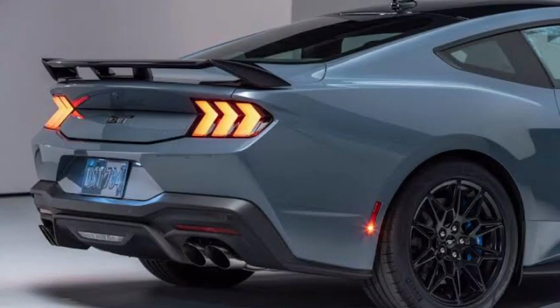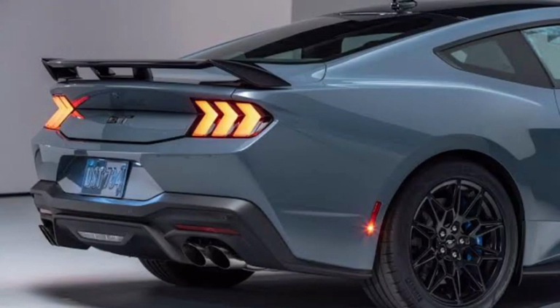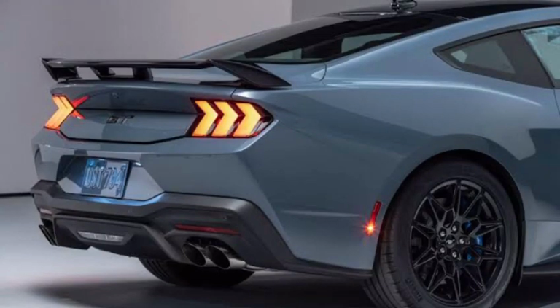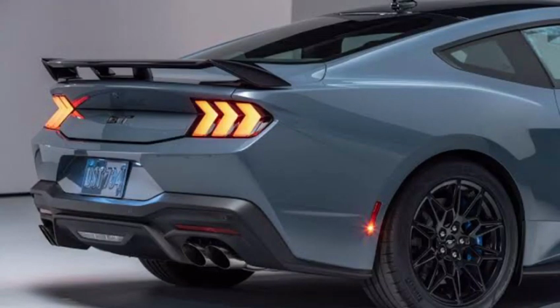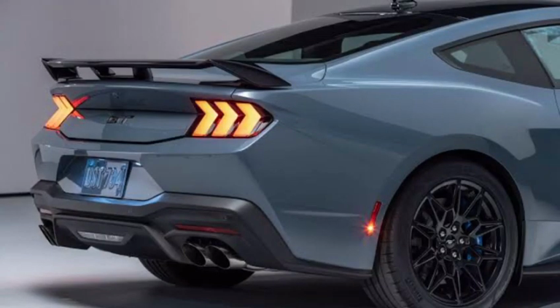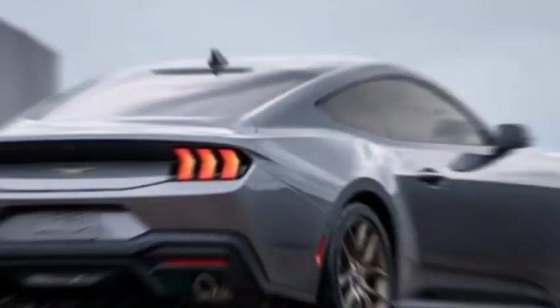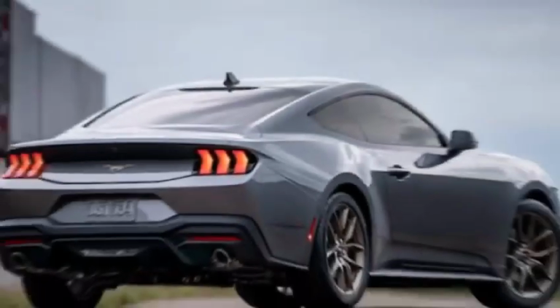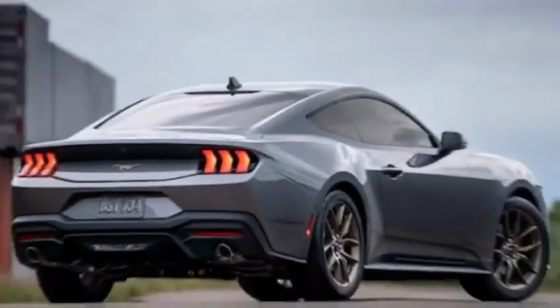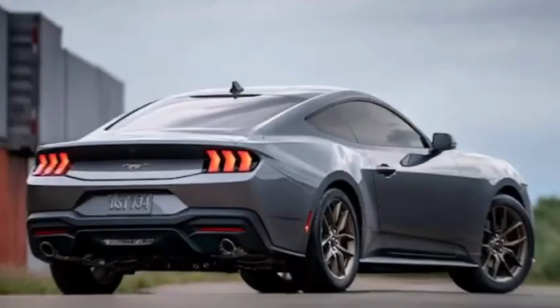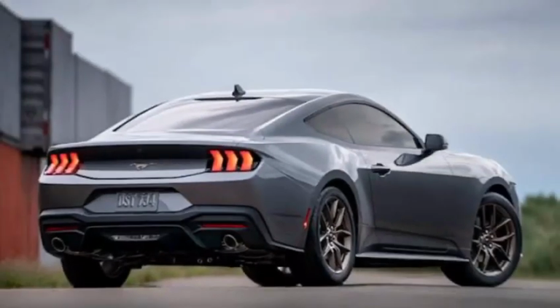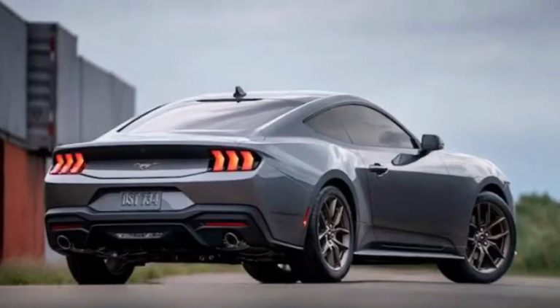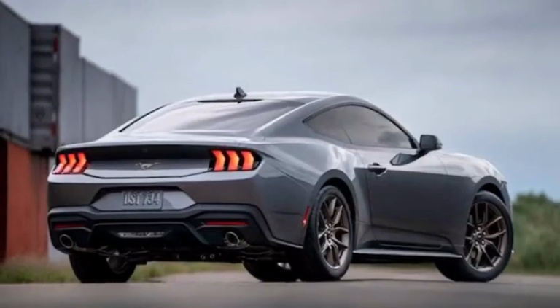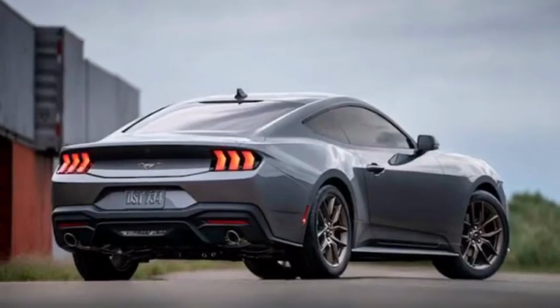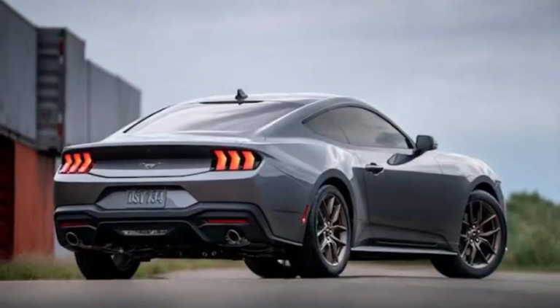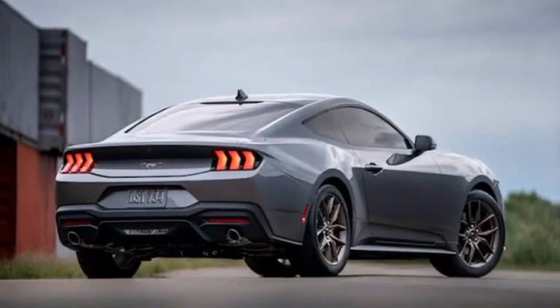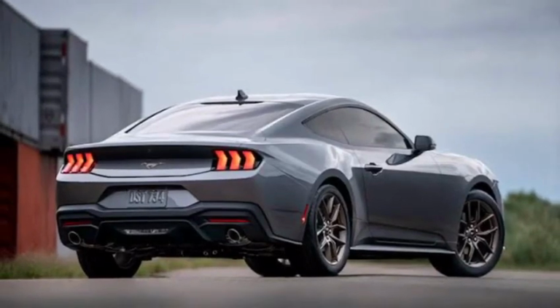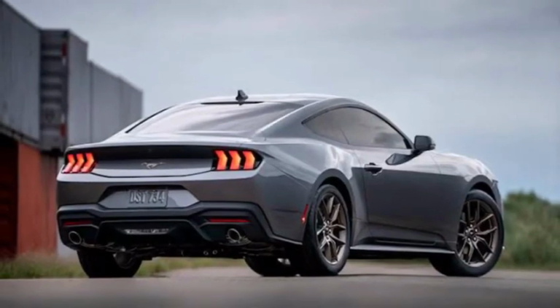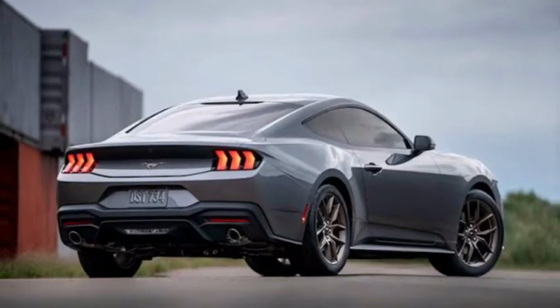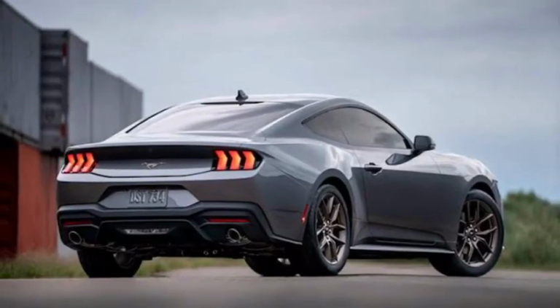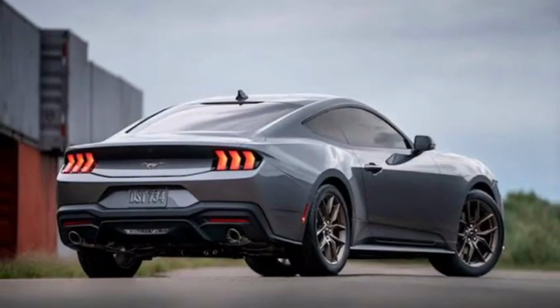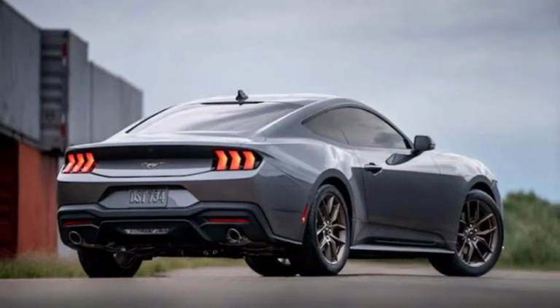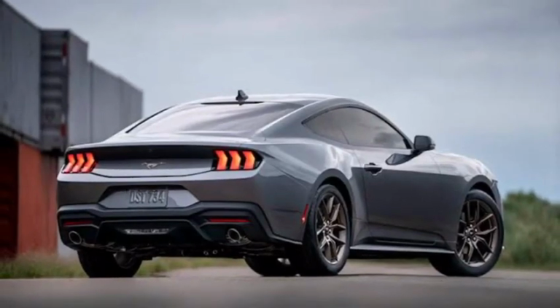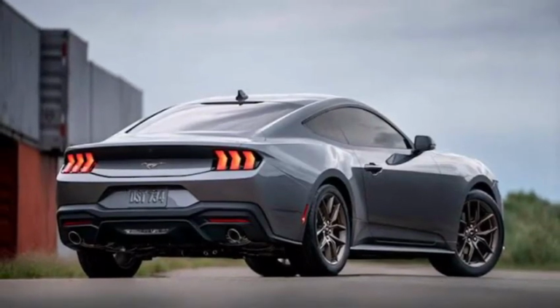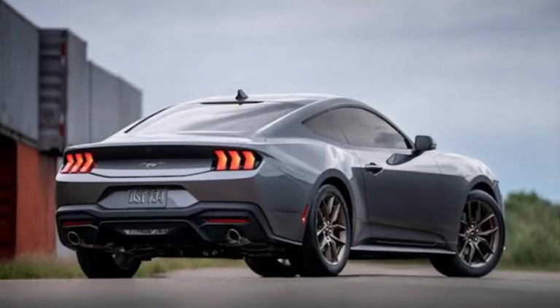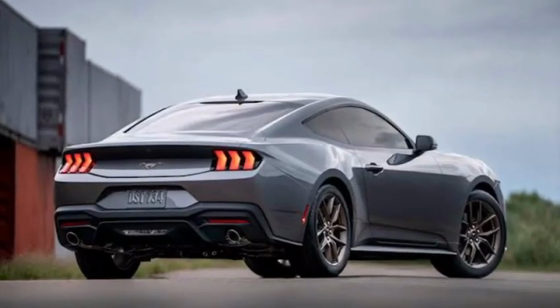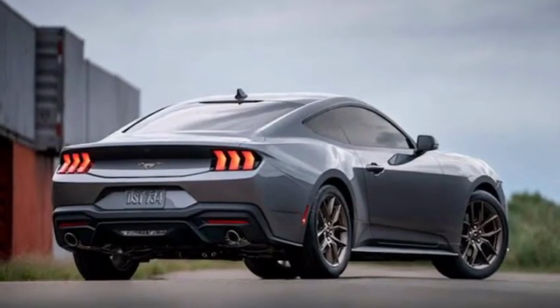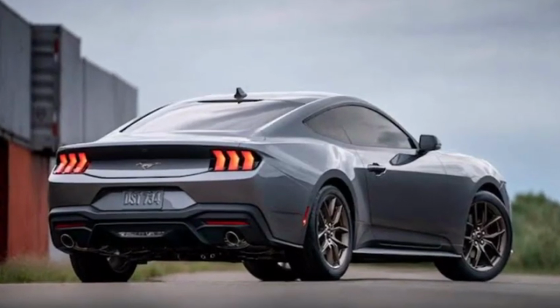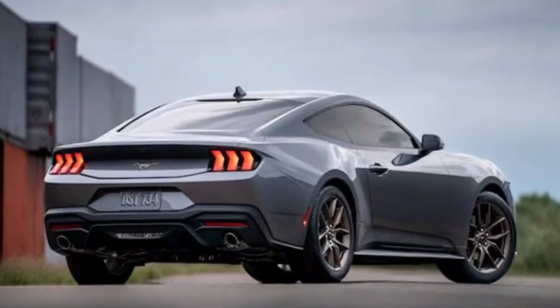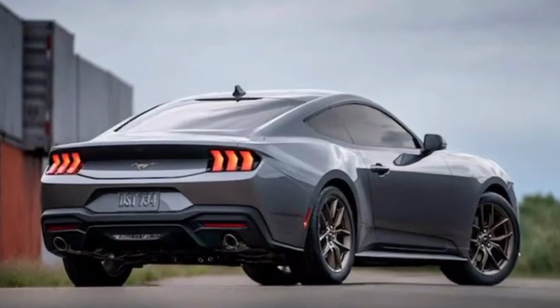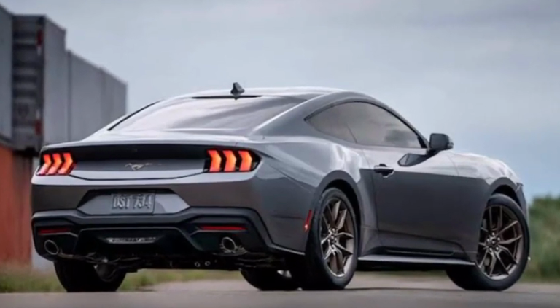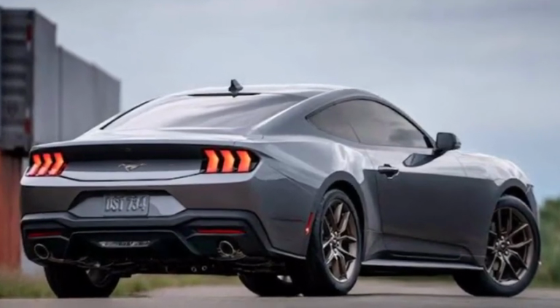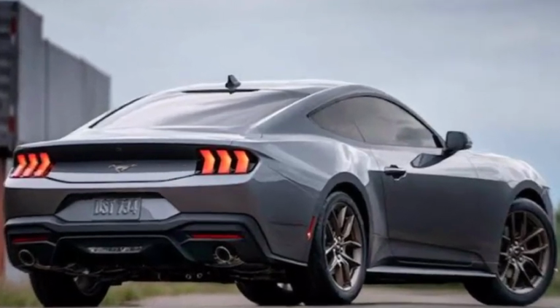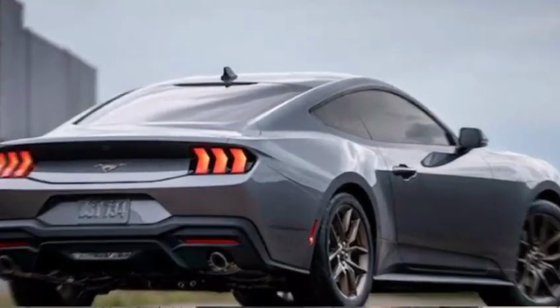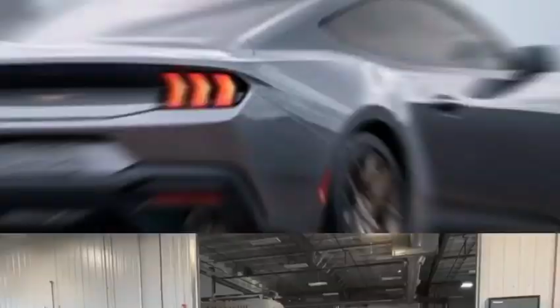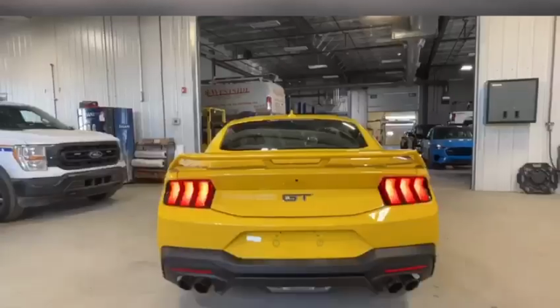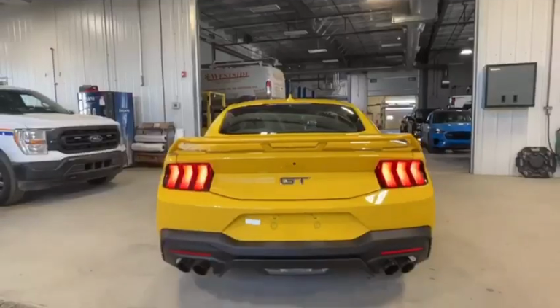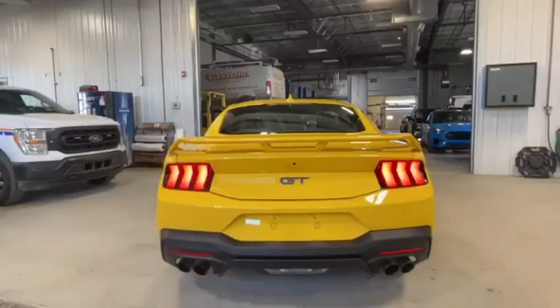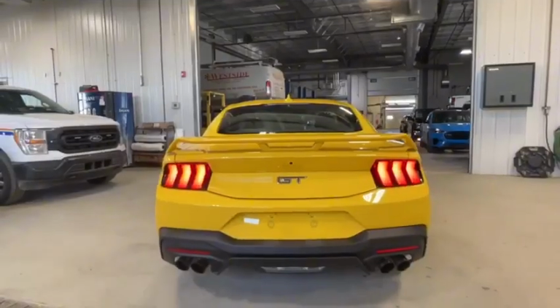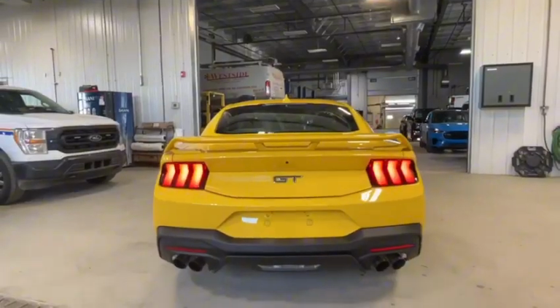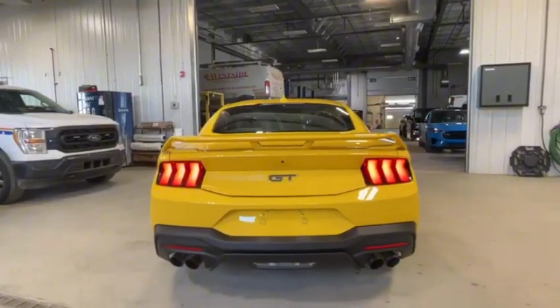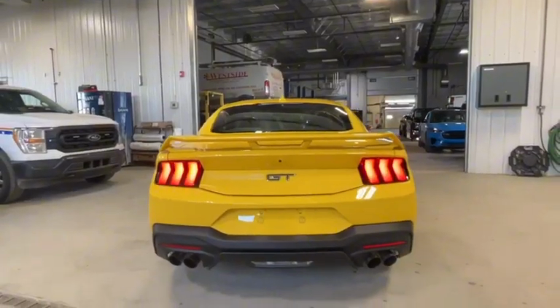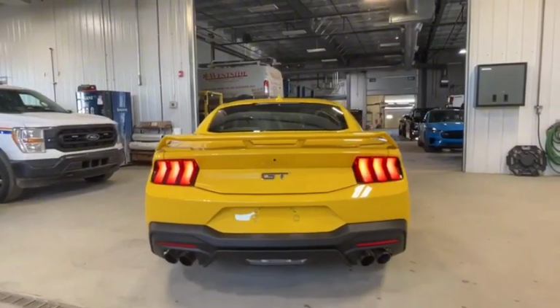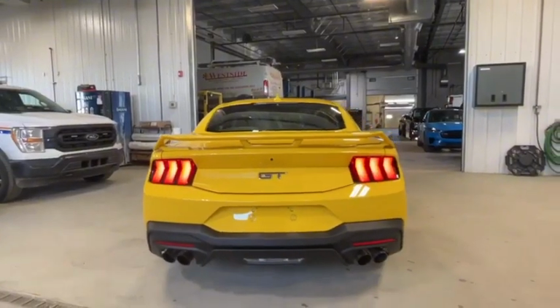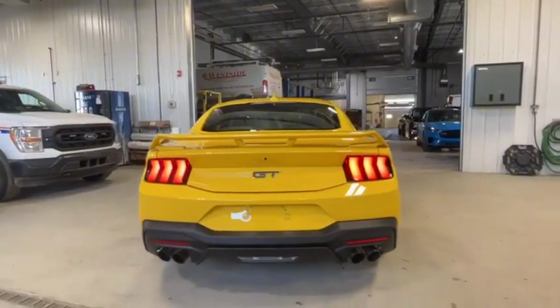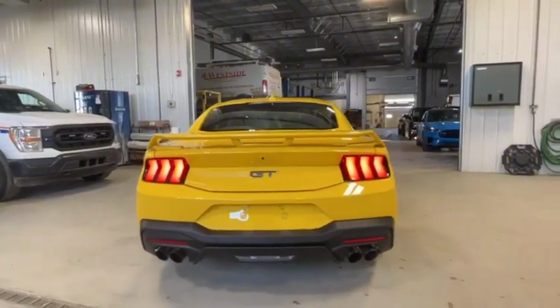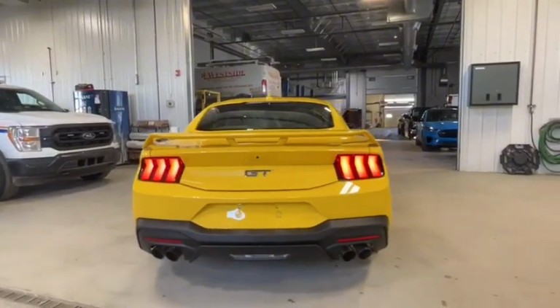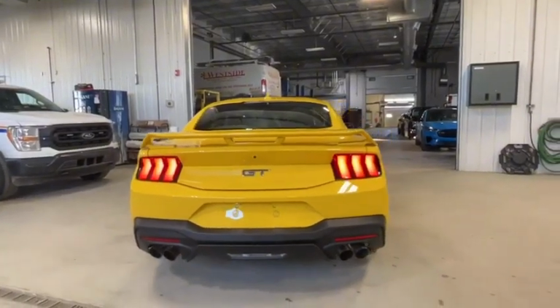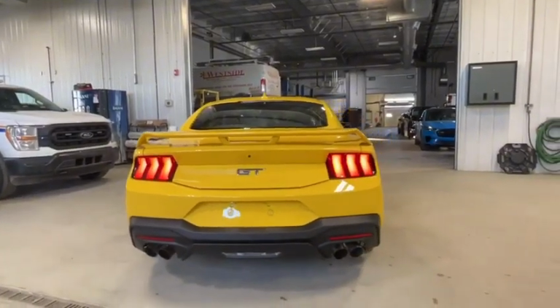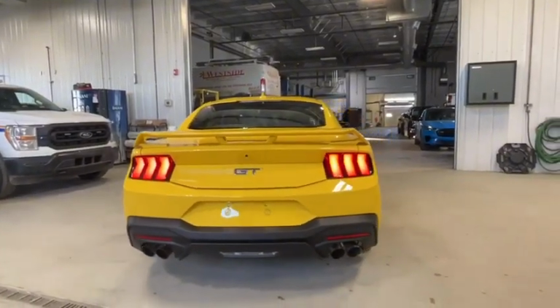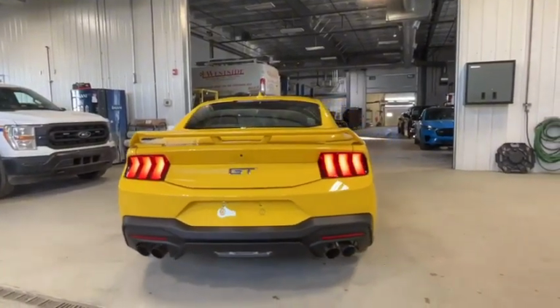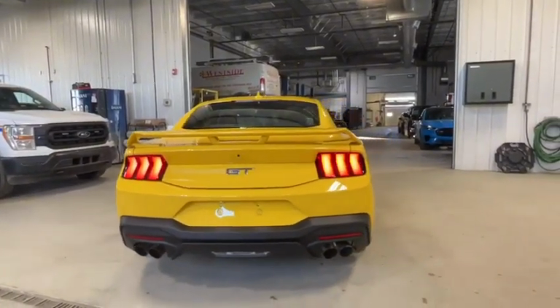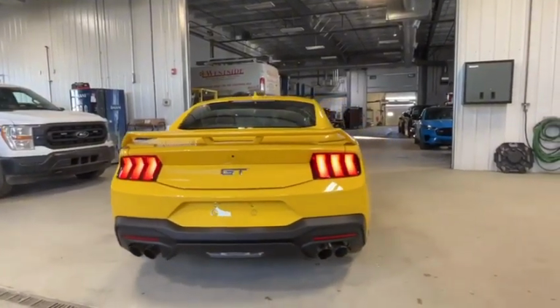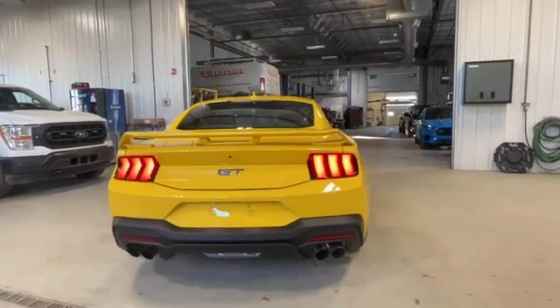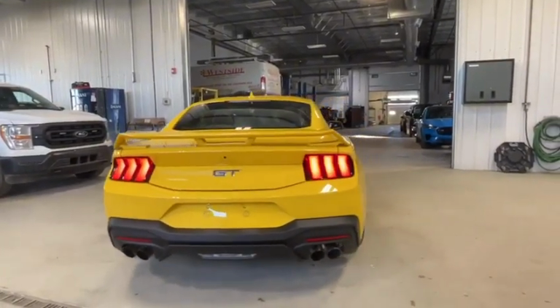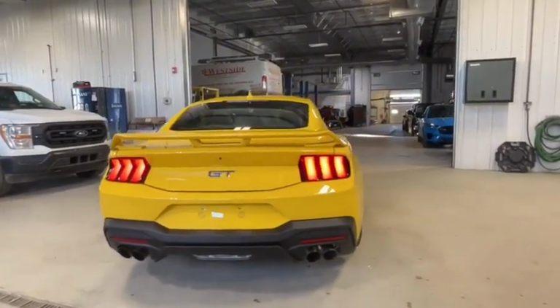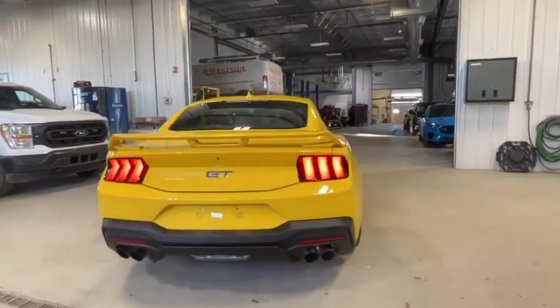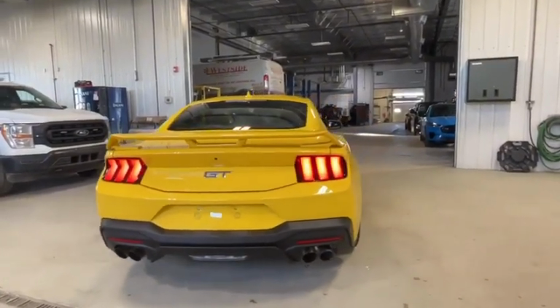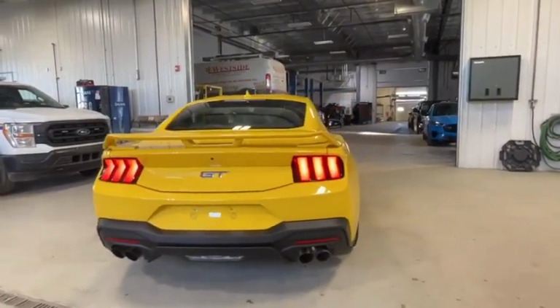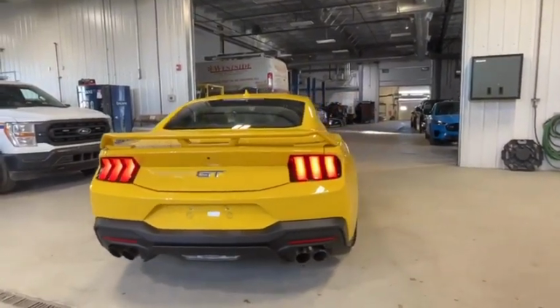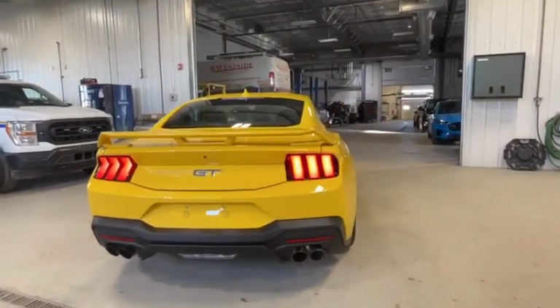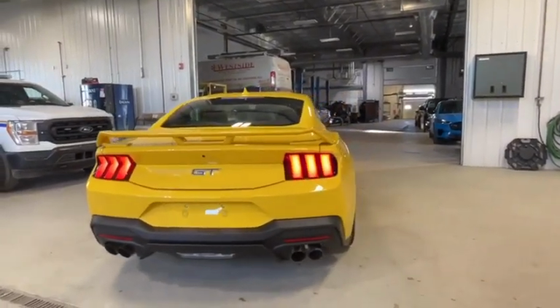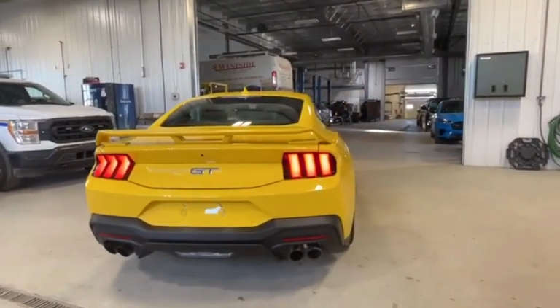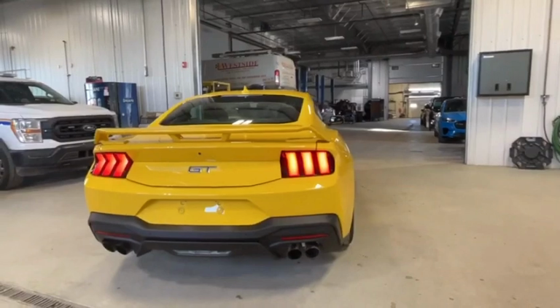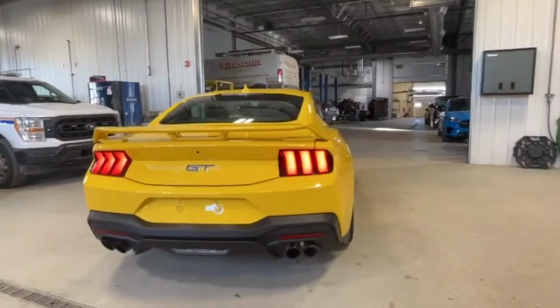Taillights. The 2024 Ford Mustang has a new taillight design that is more stylish and modern than the previous model. The taillights are also LED, which provides a brighter and more consistent light output.